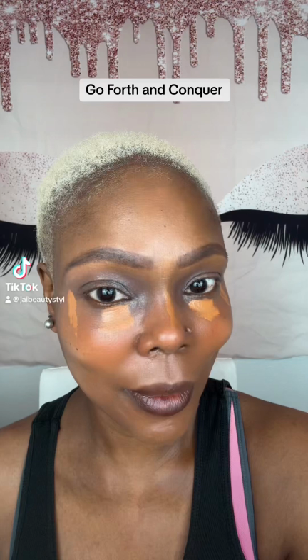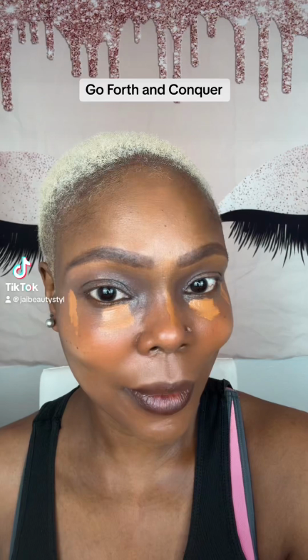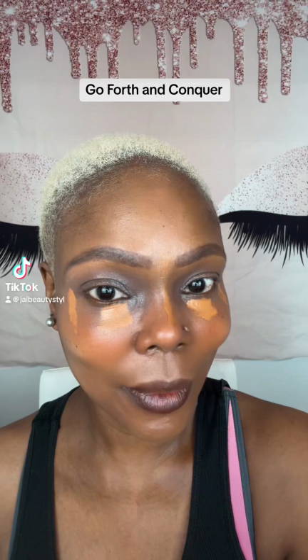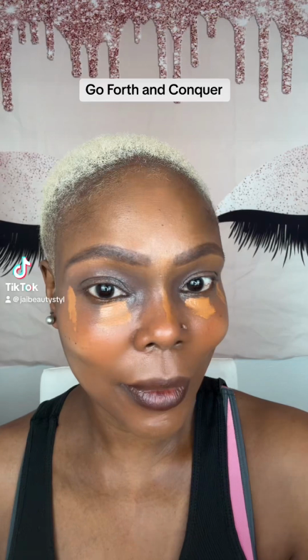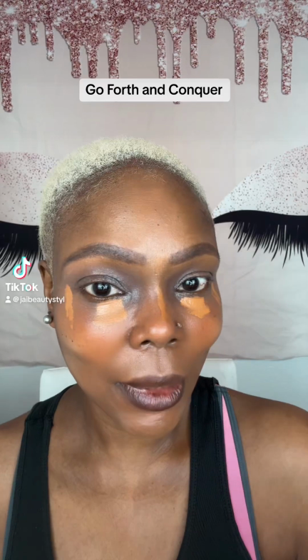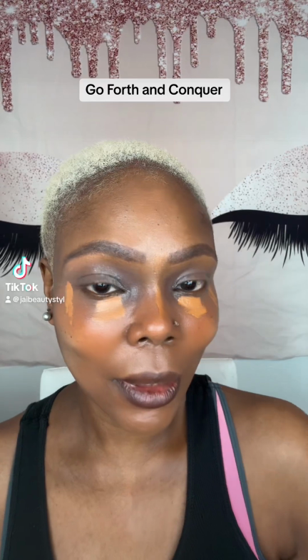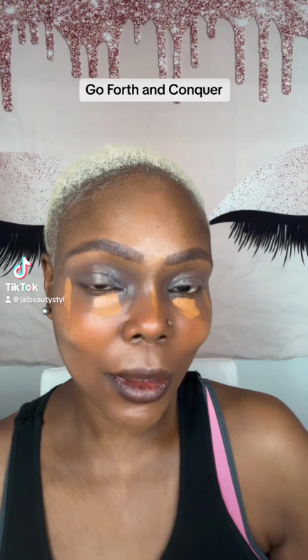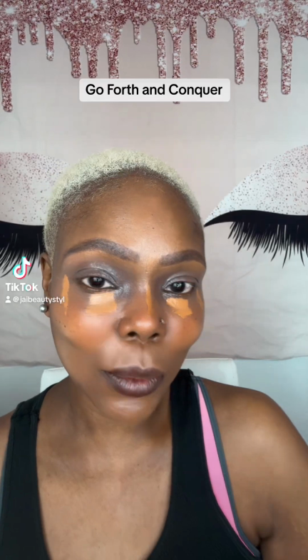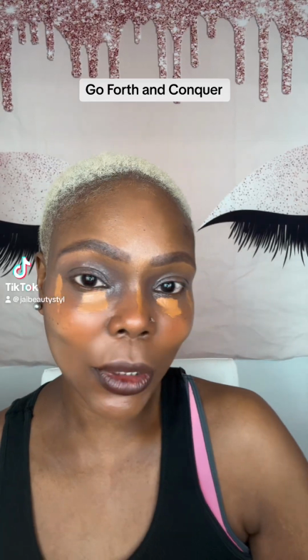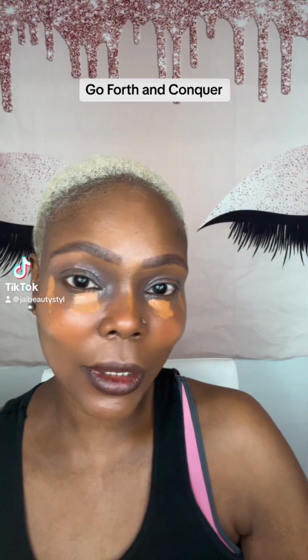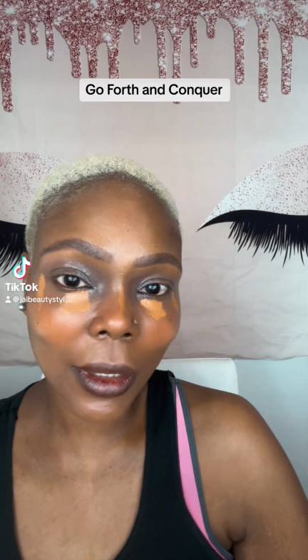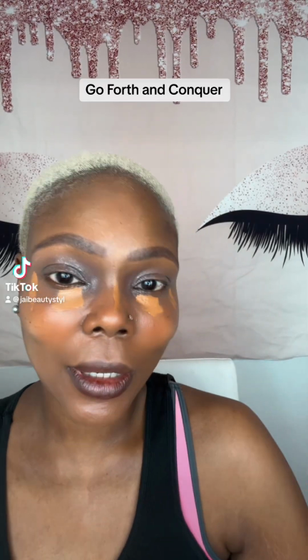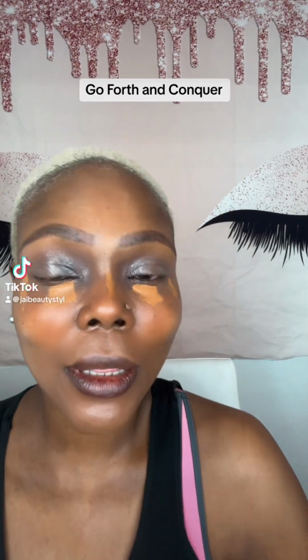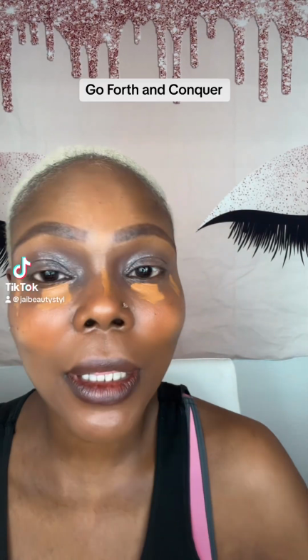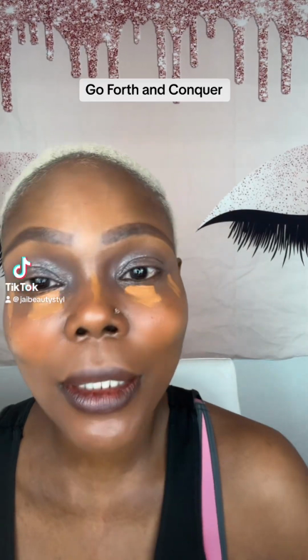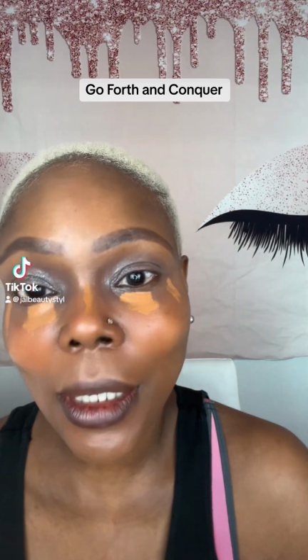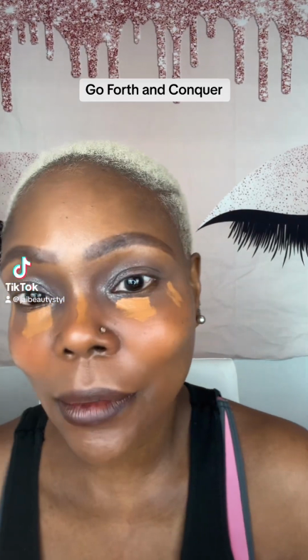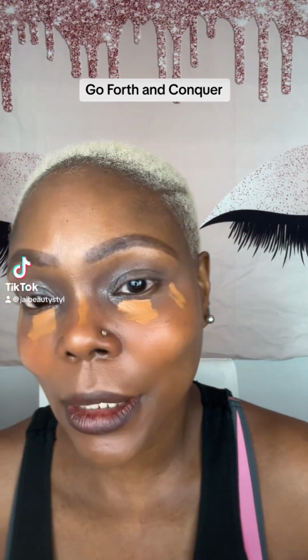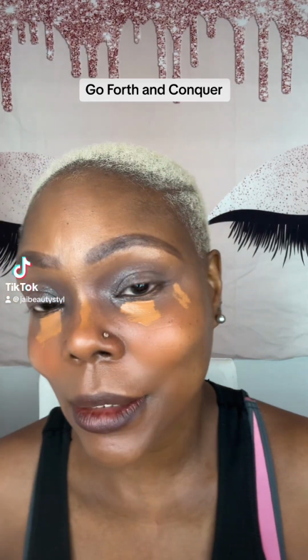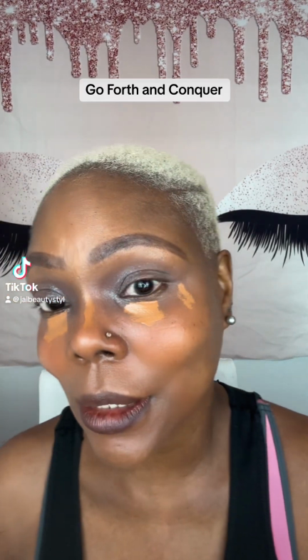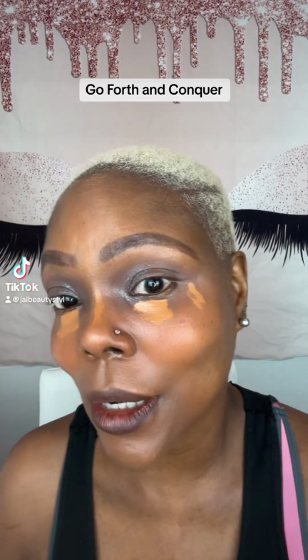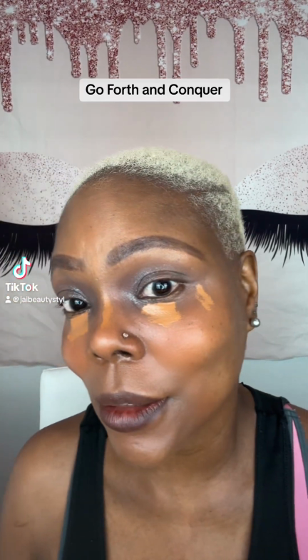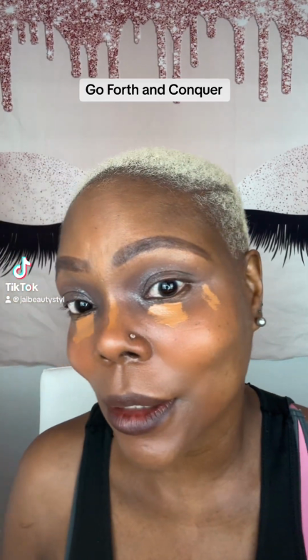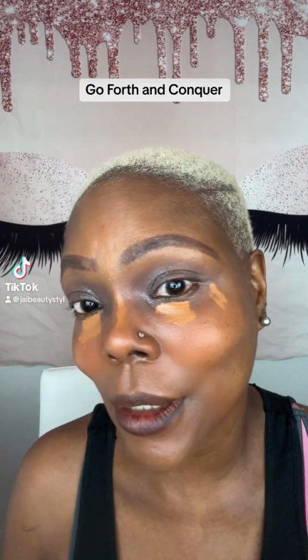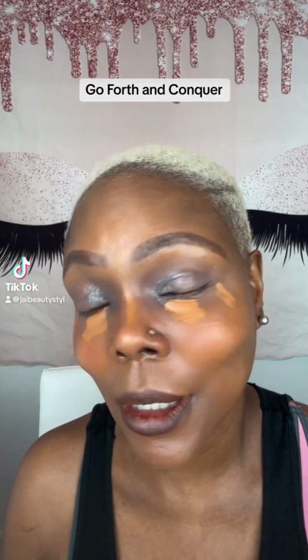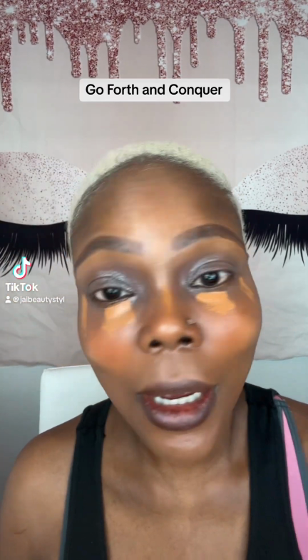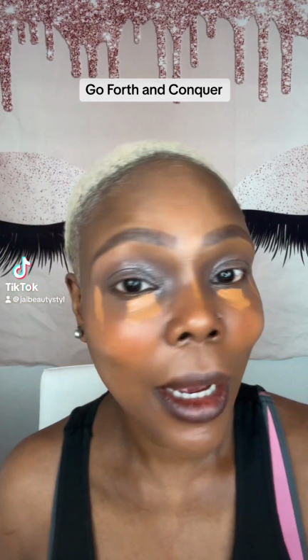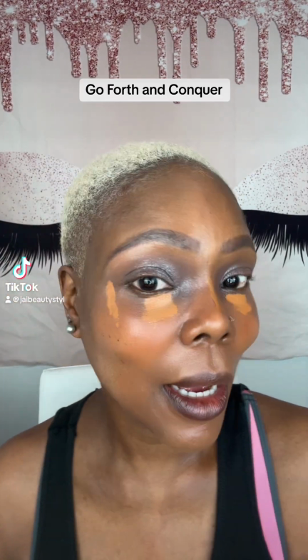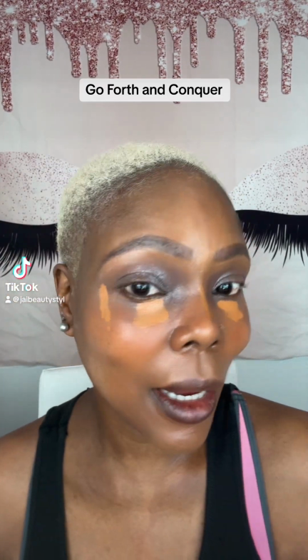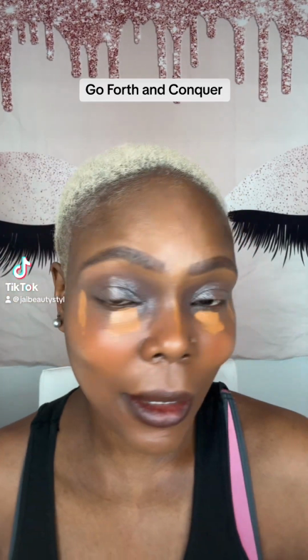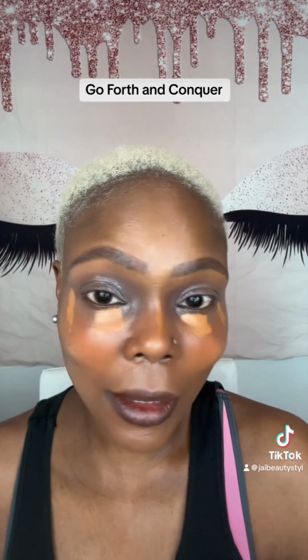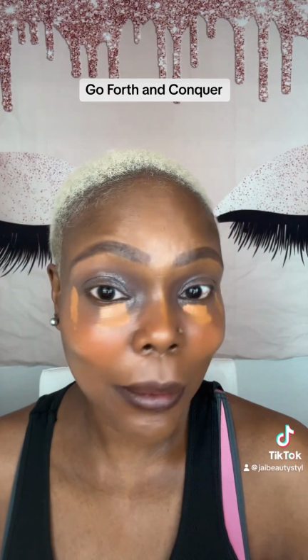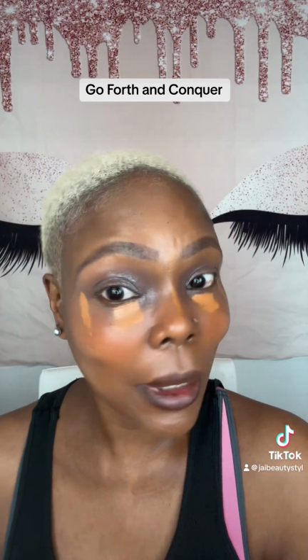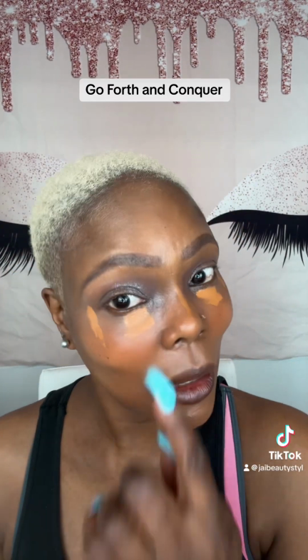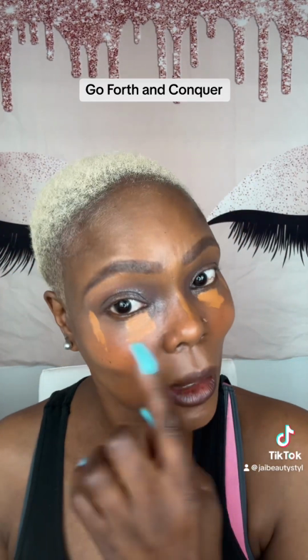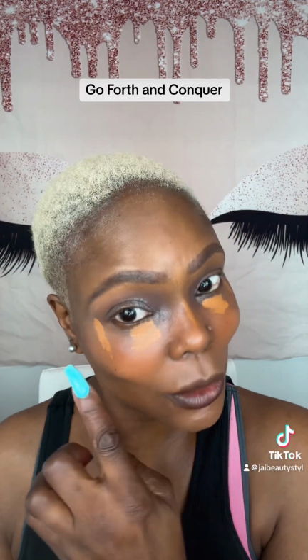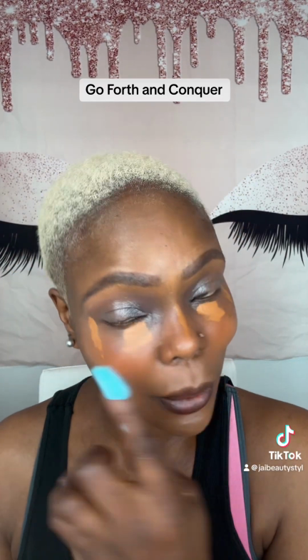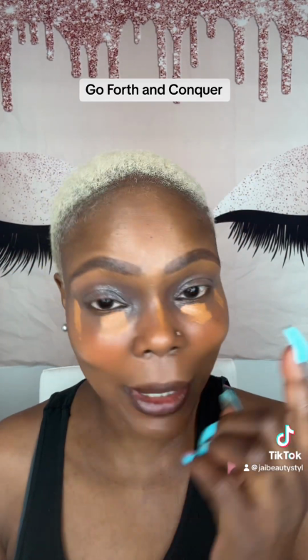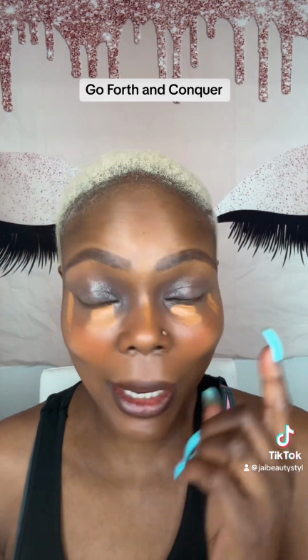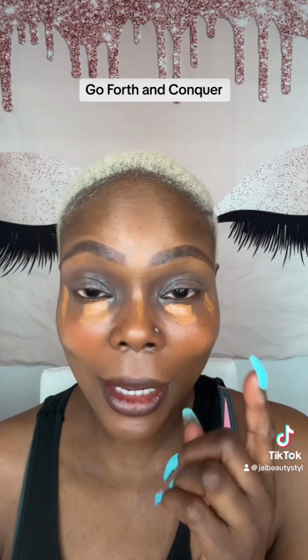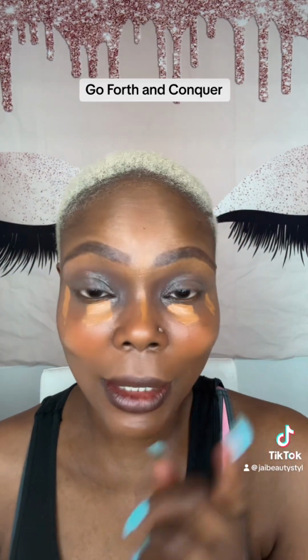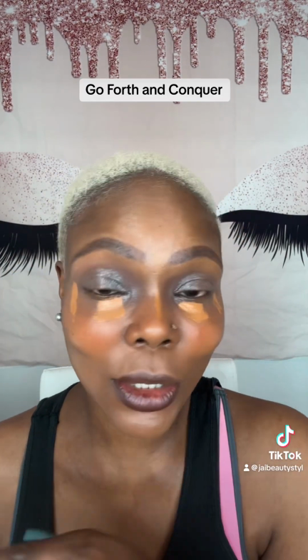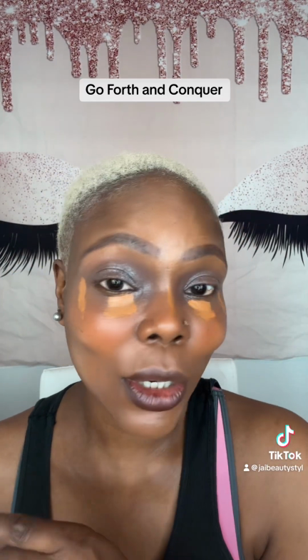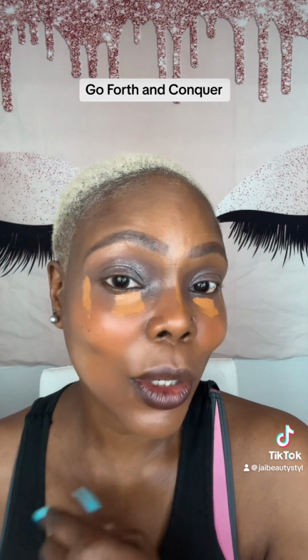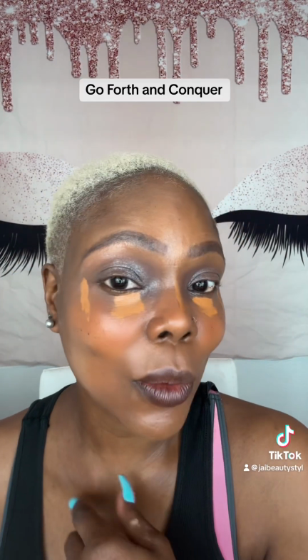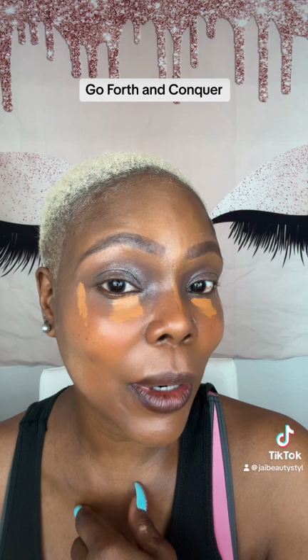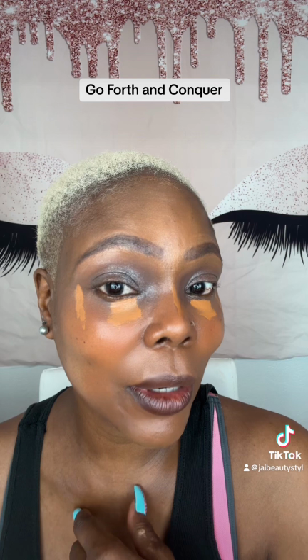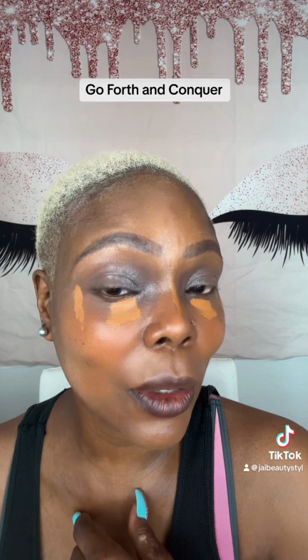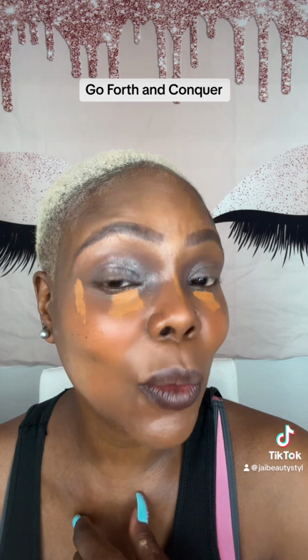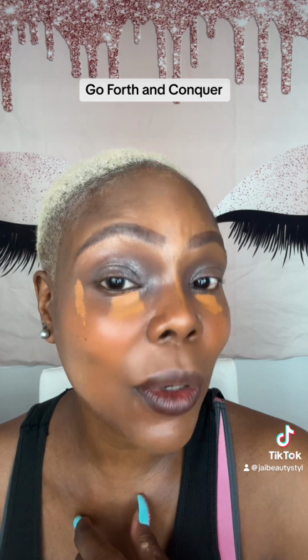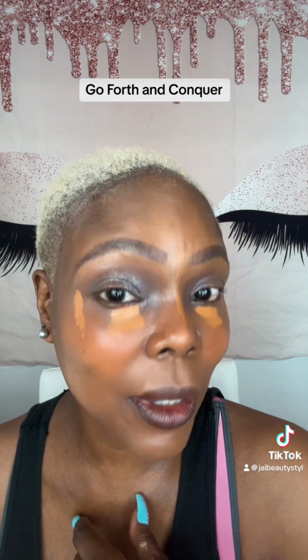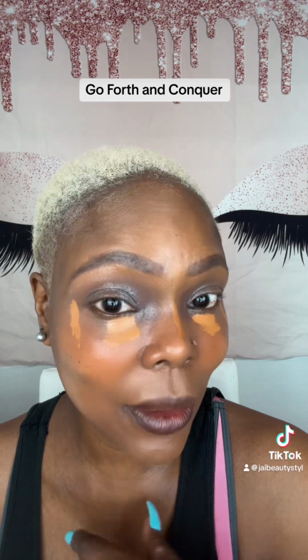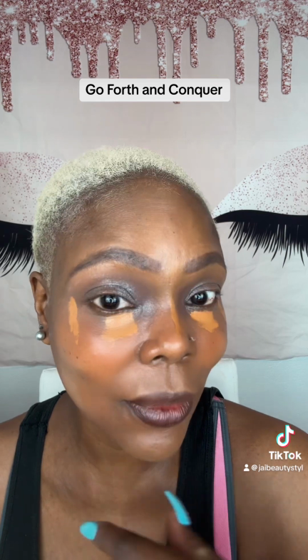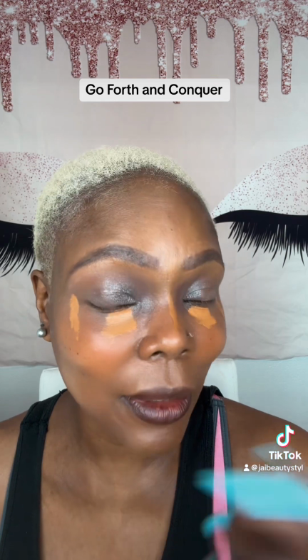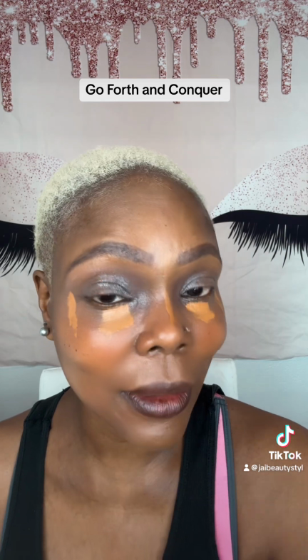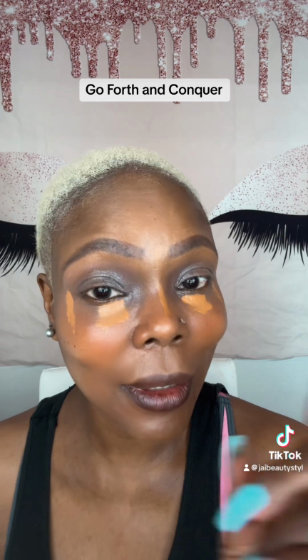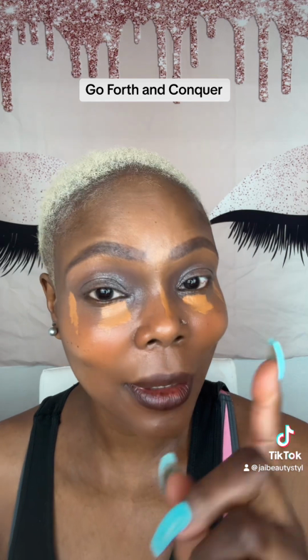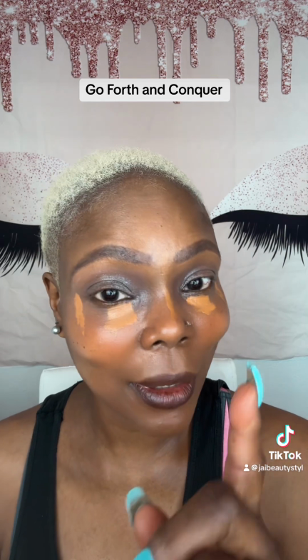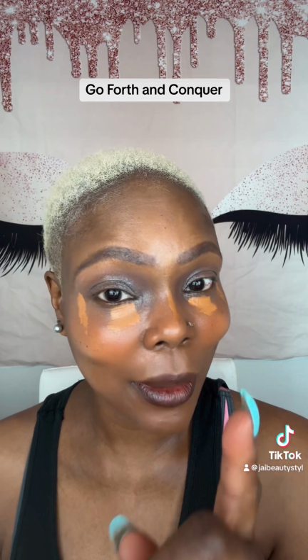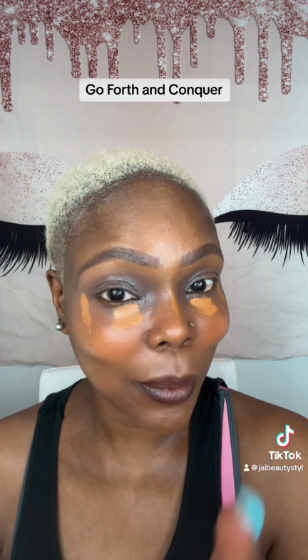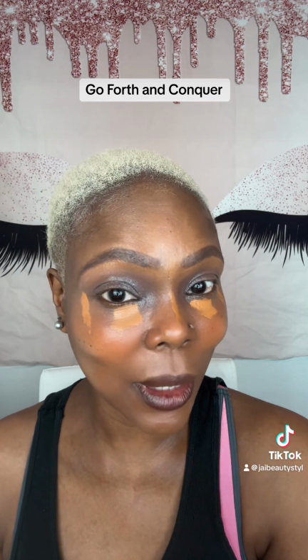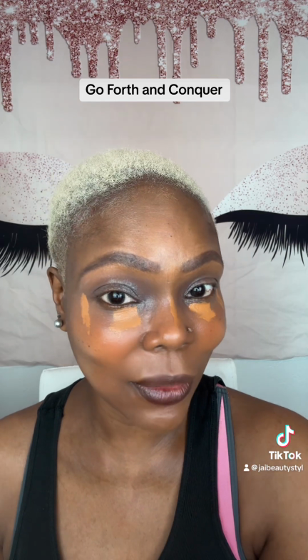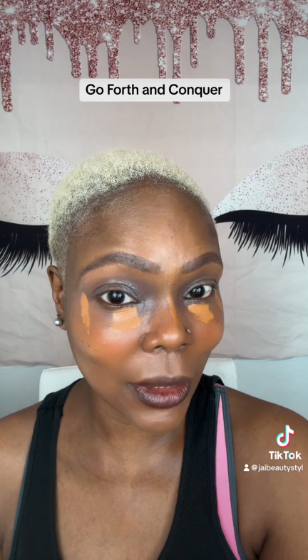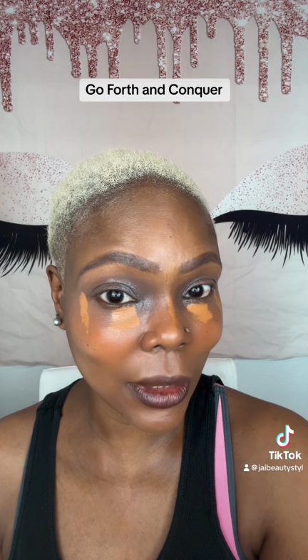Good morning. Let's get ready to conquer. I am, under my eyes, wearing We're Even by Fenty.